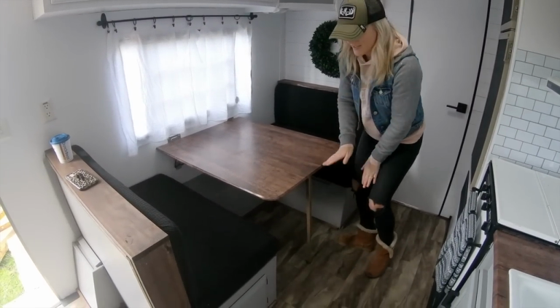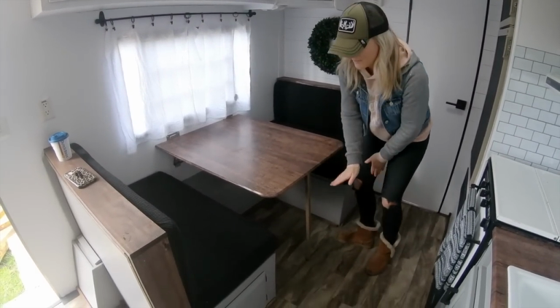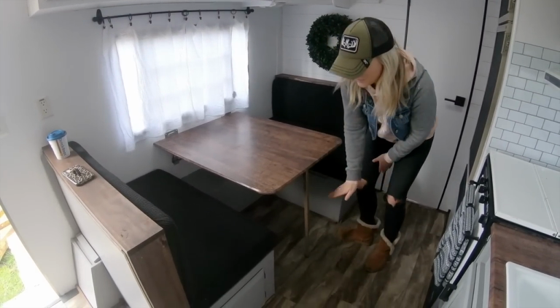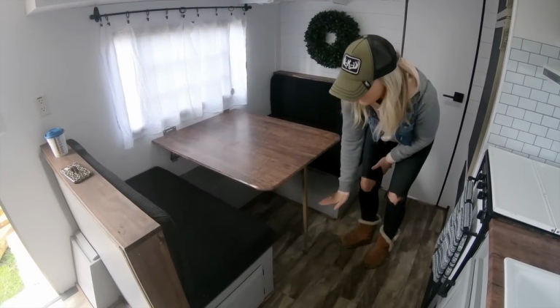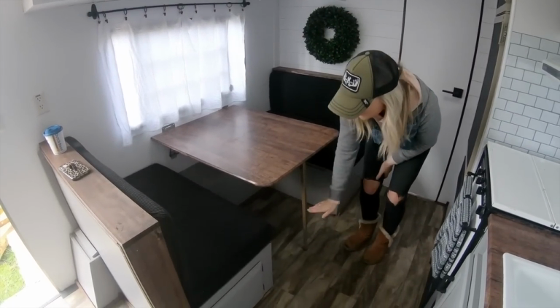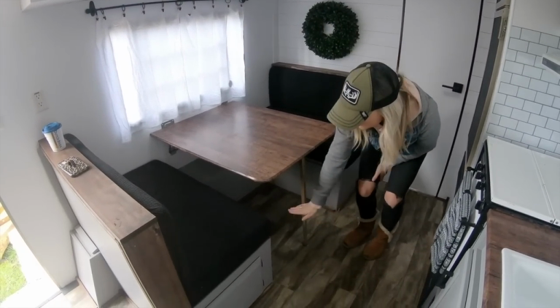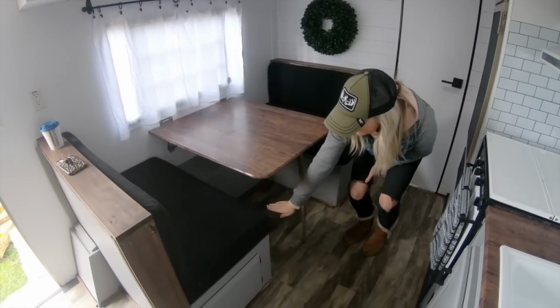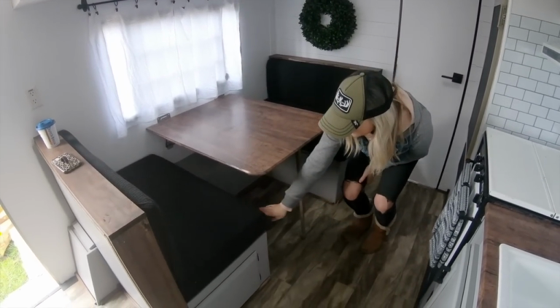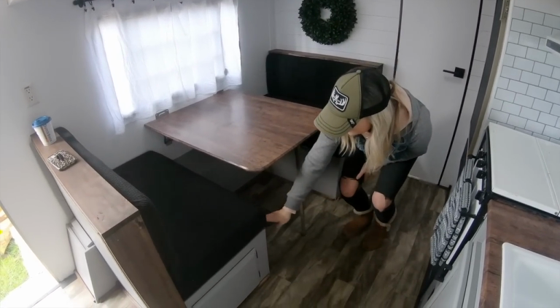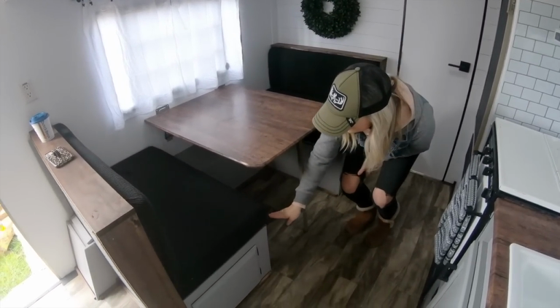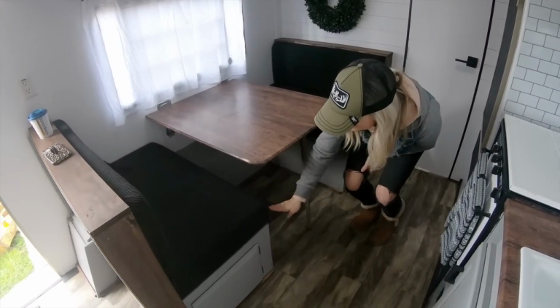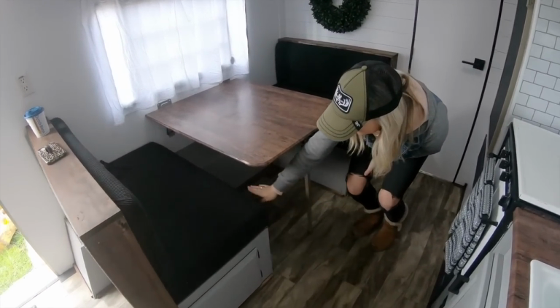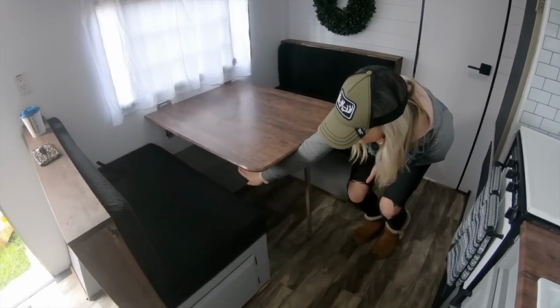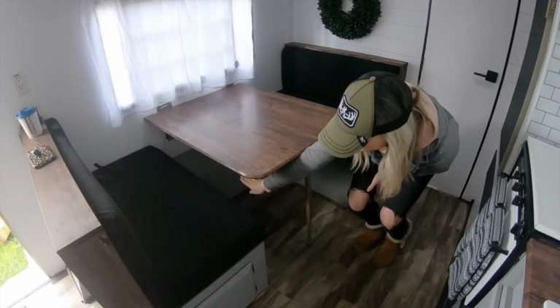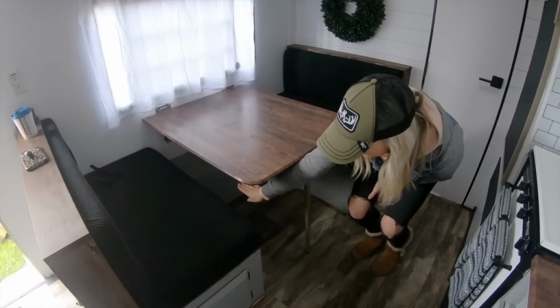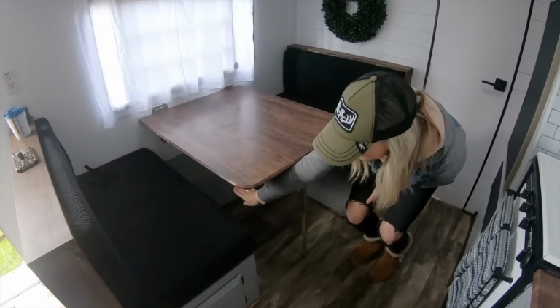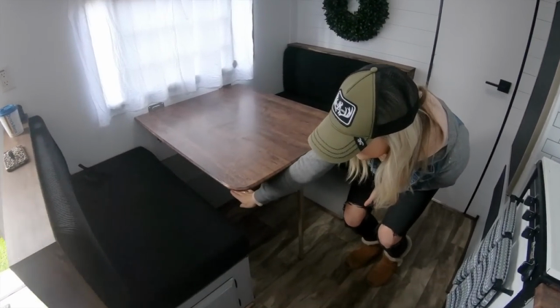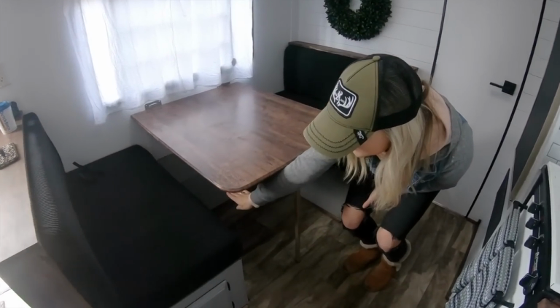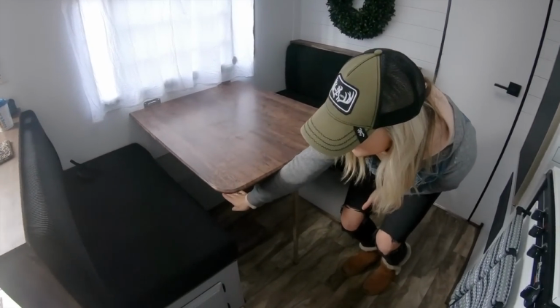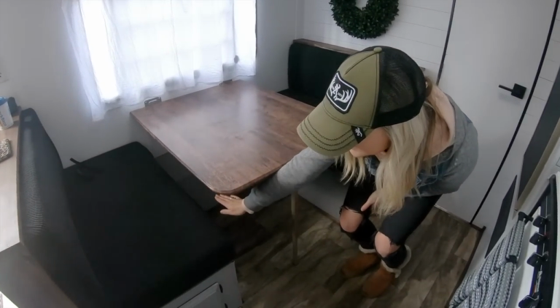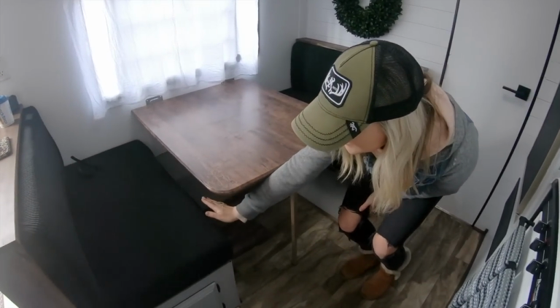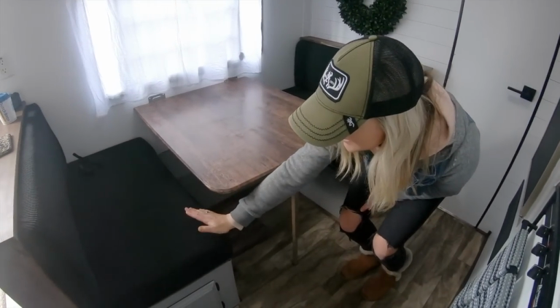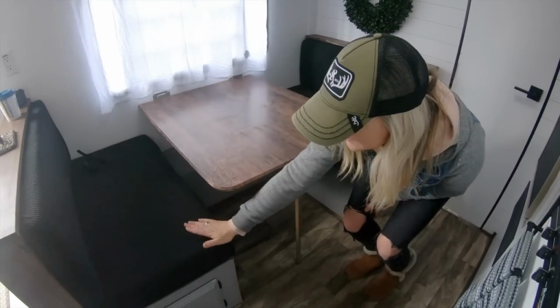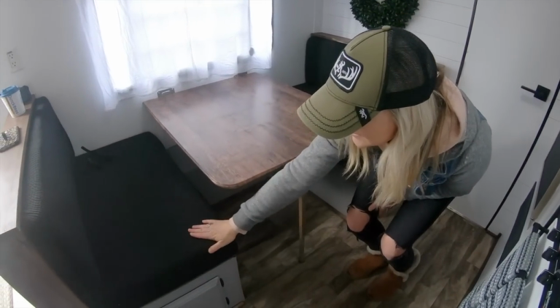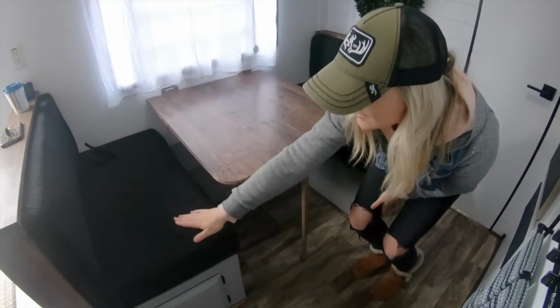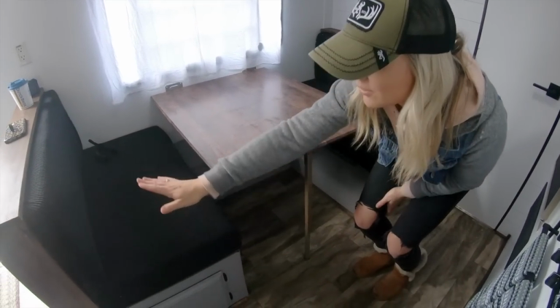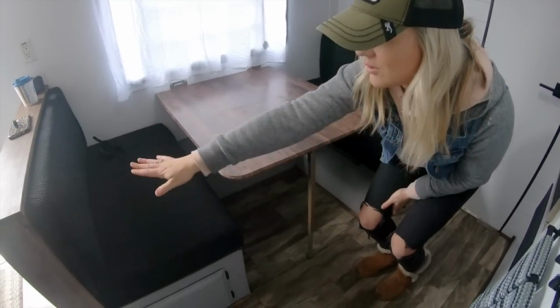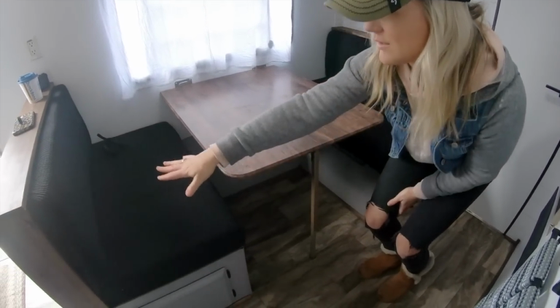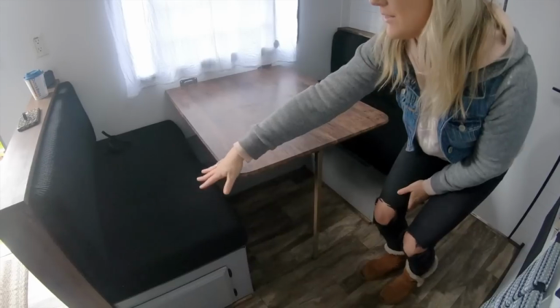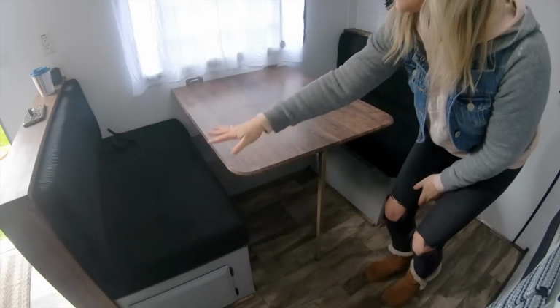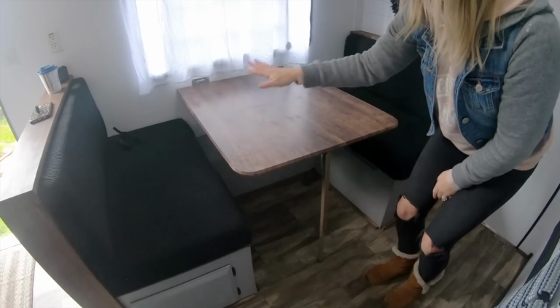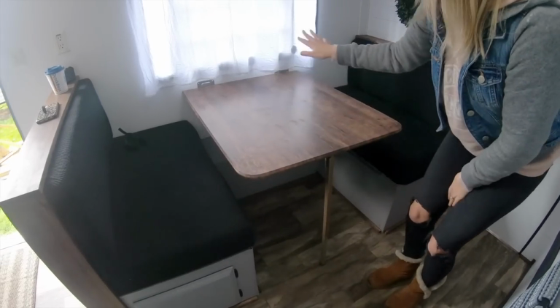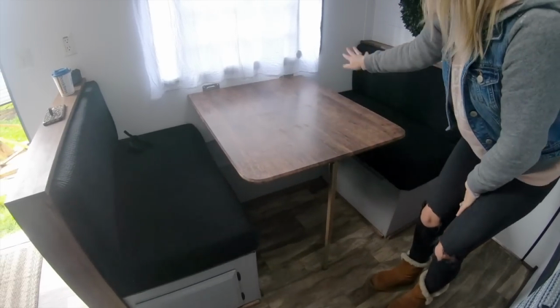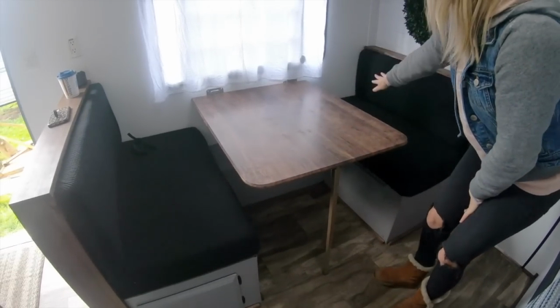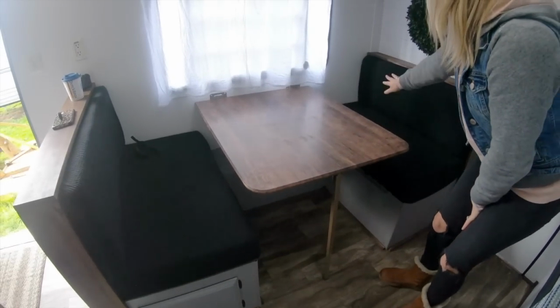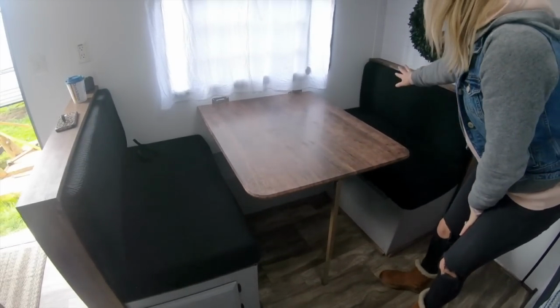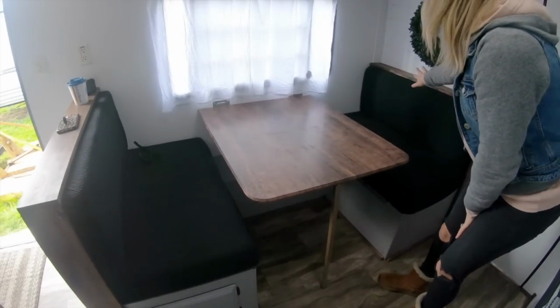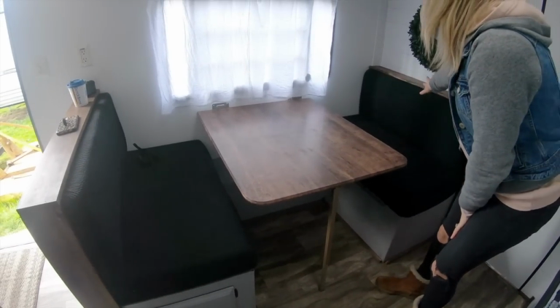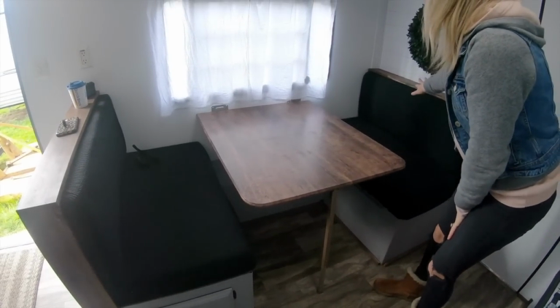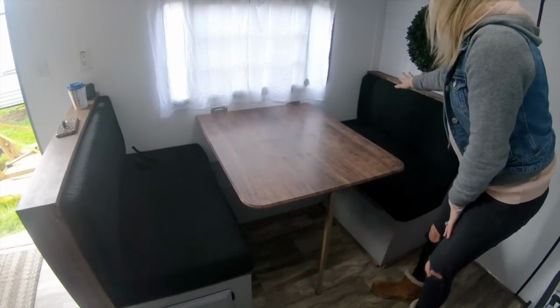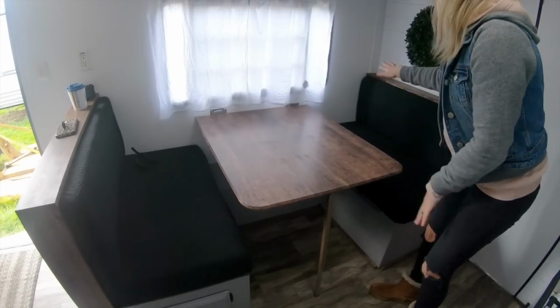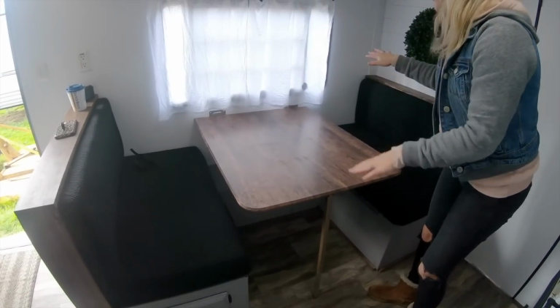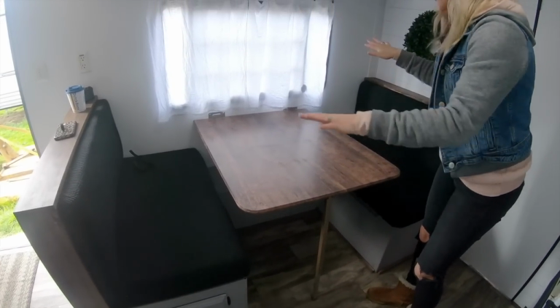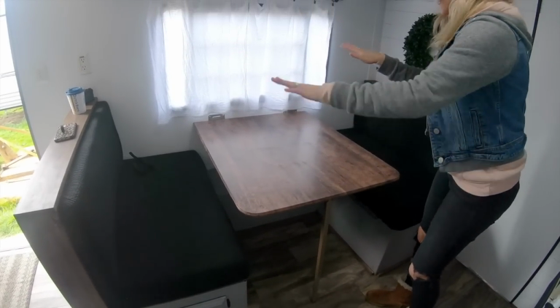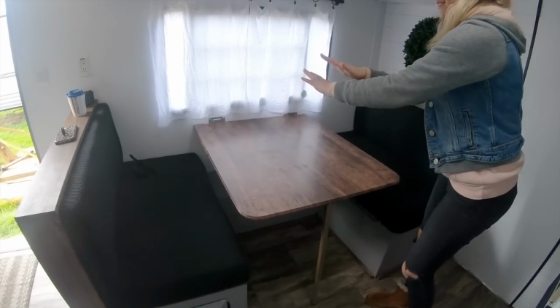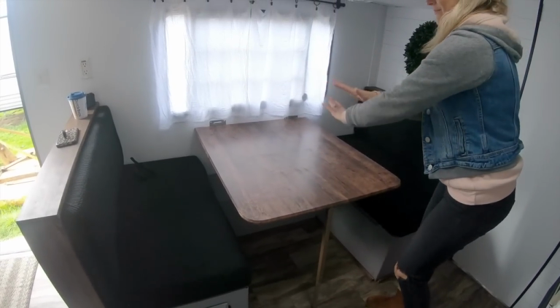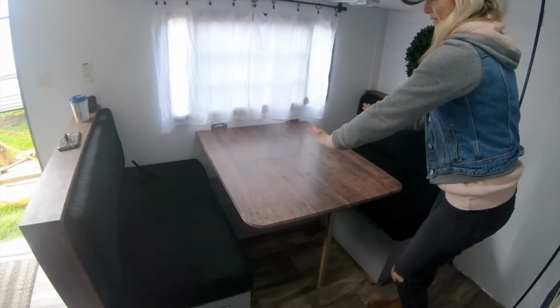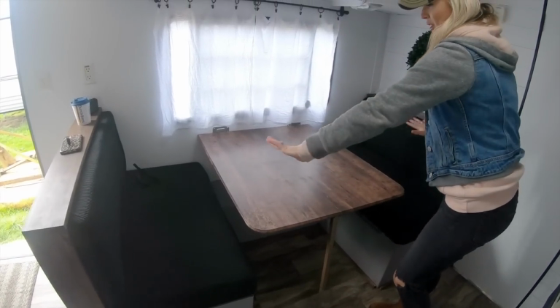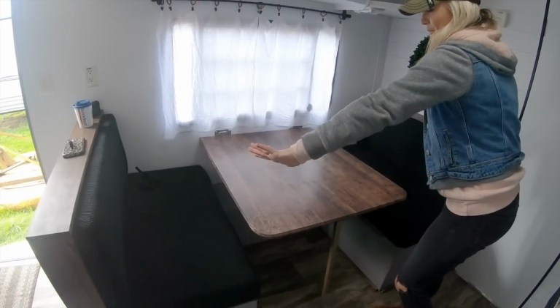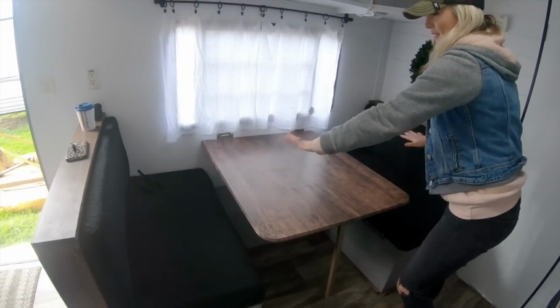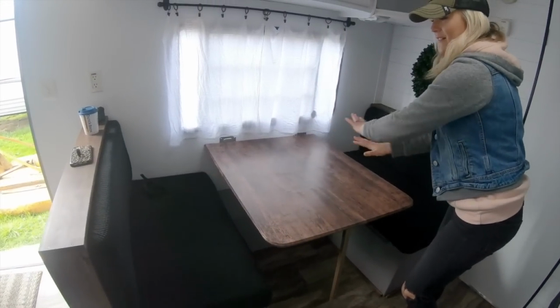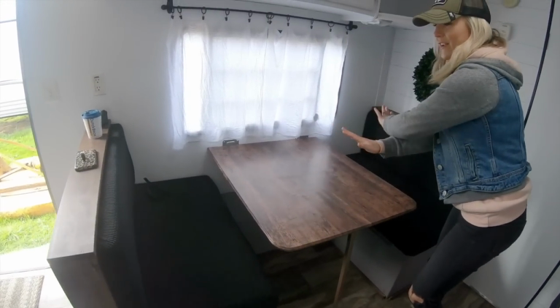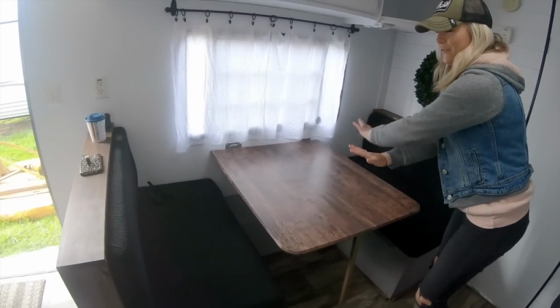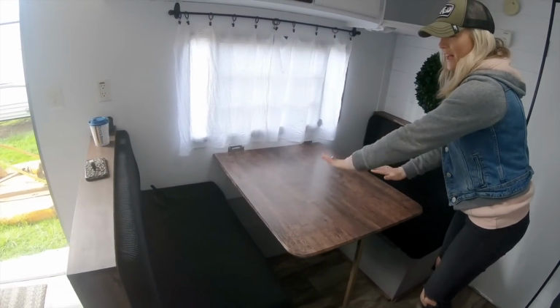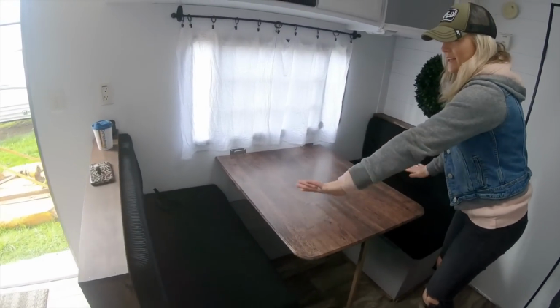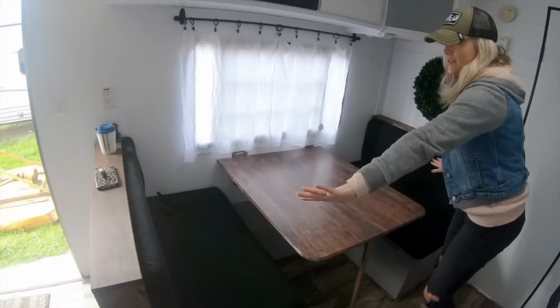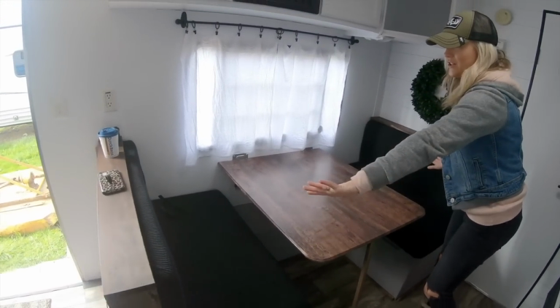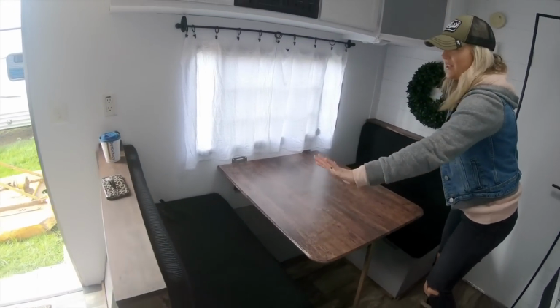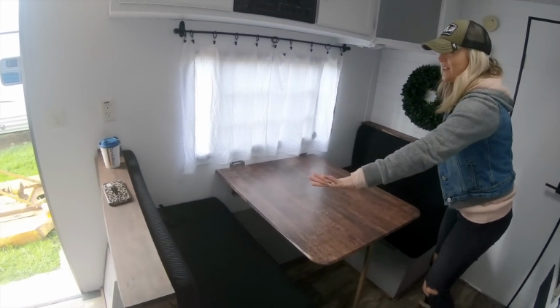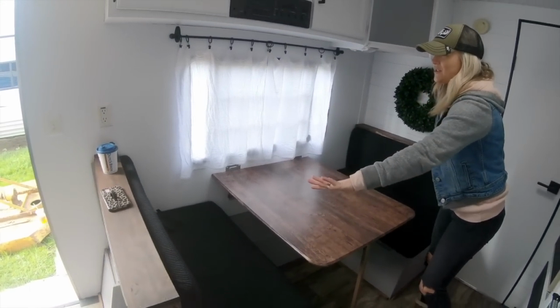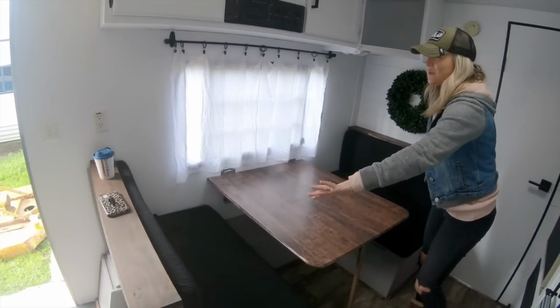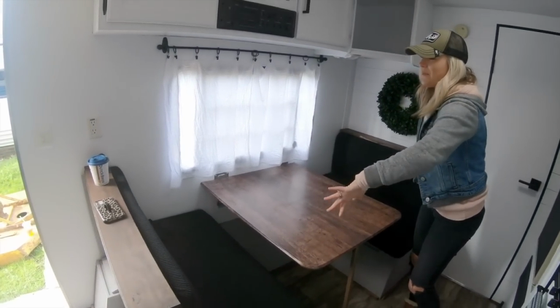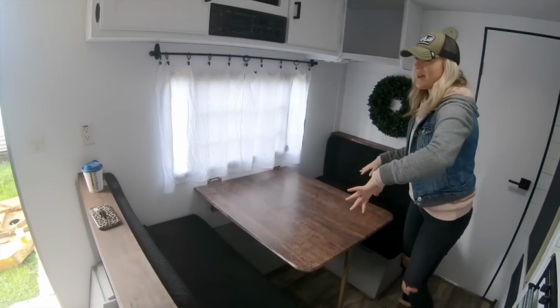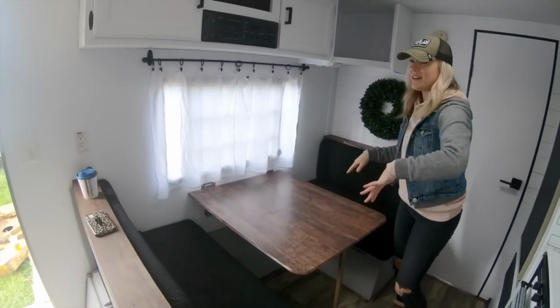Over here, I'm not going to show you guys this because it takes a little bit of a process, but this table also folds down into a bed. The table slides flat and all of these cushions lay flat and turn into a bed.